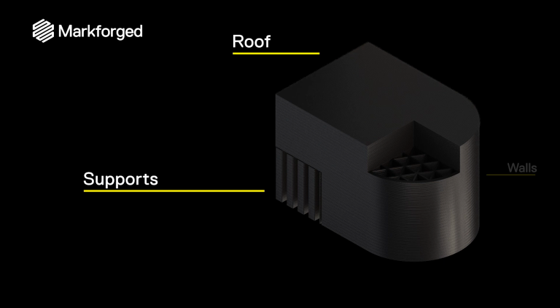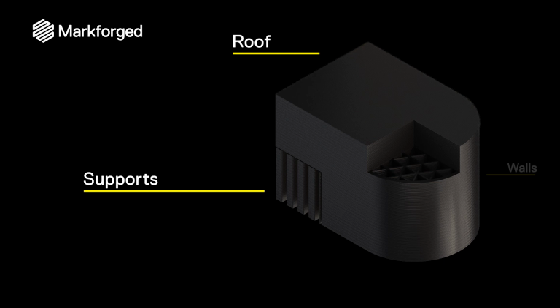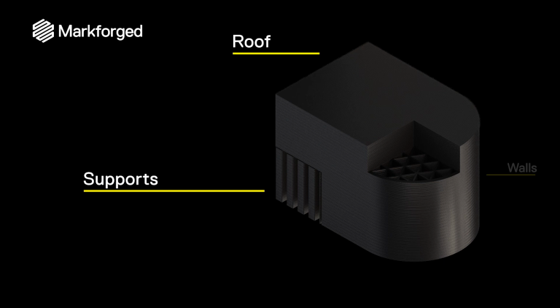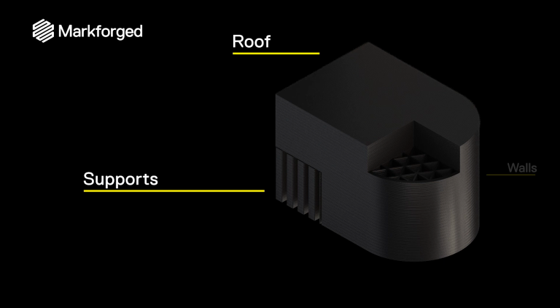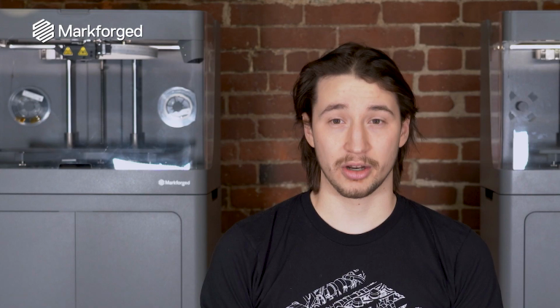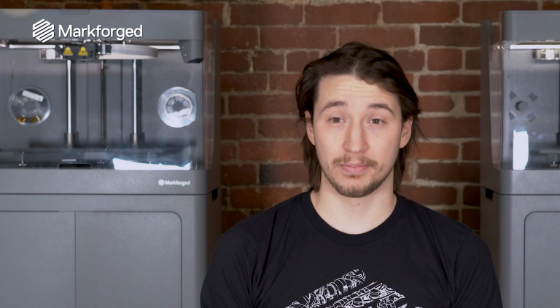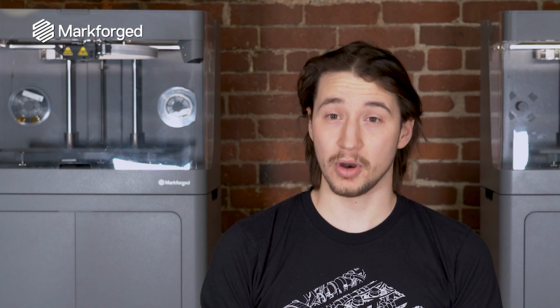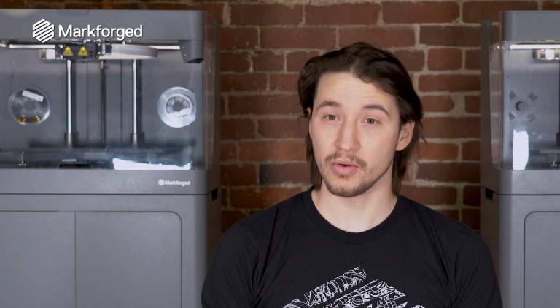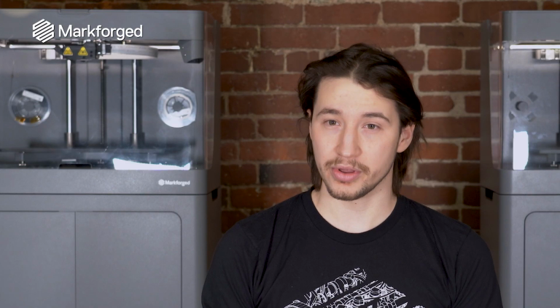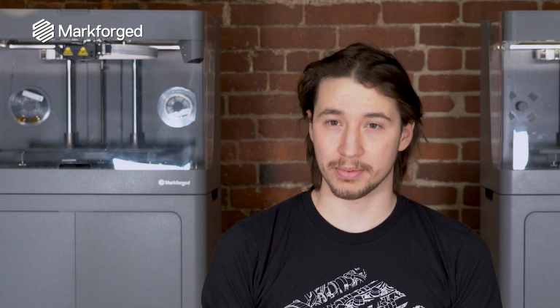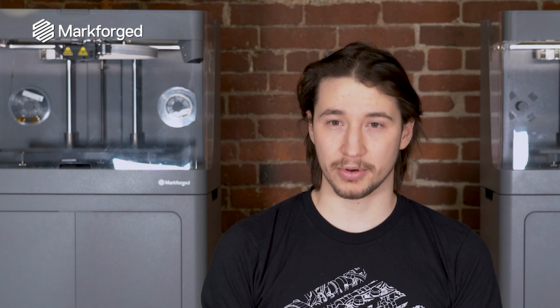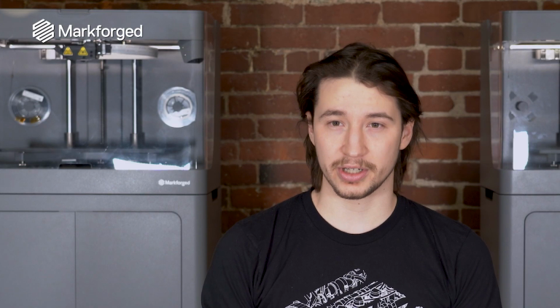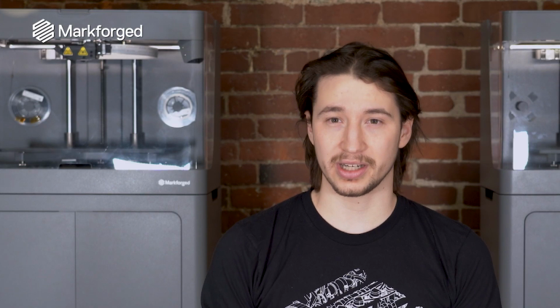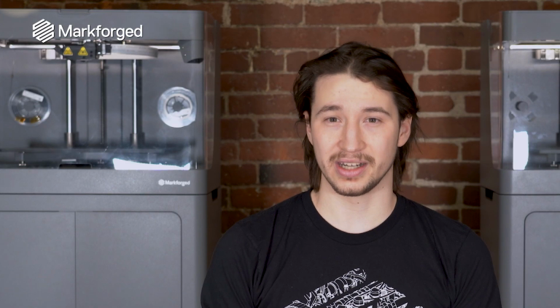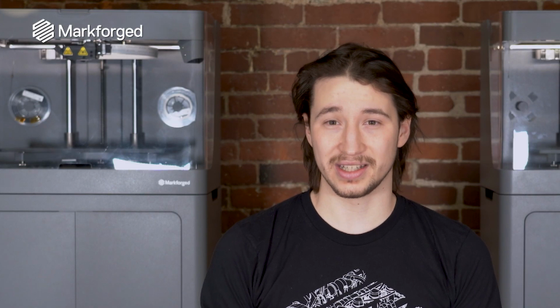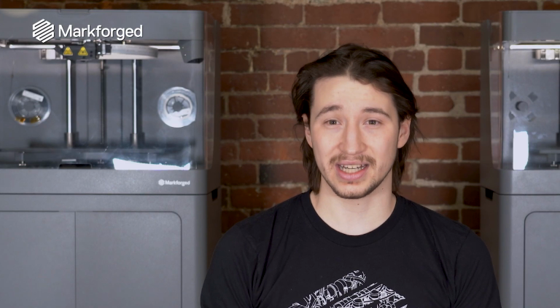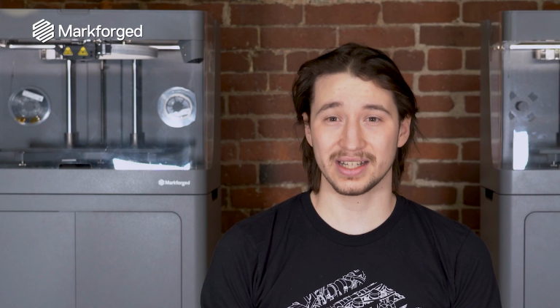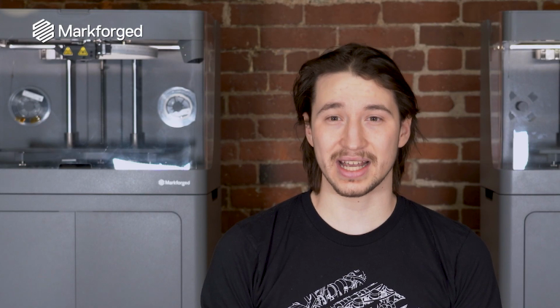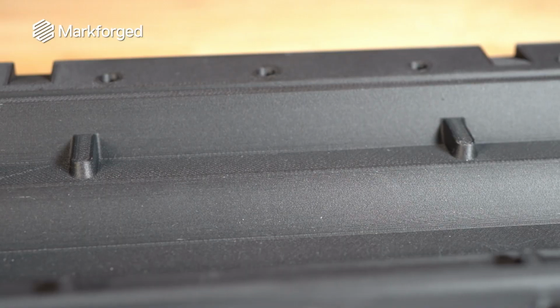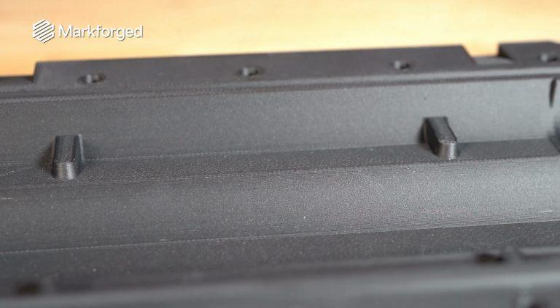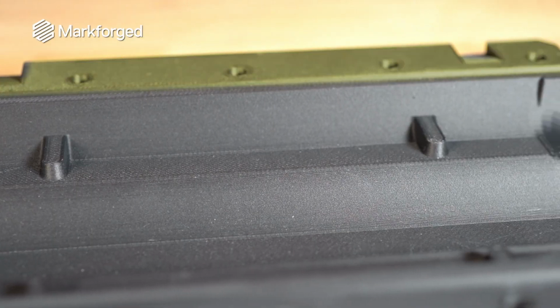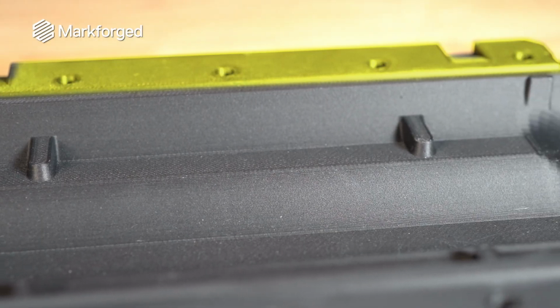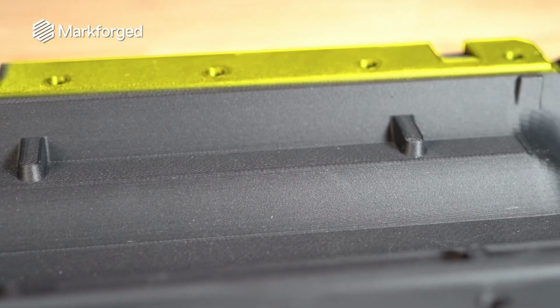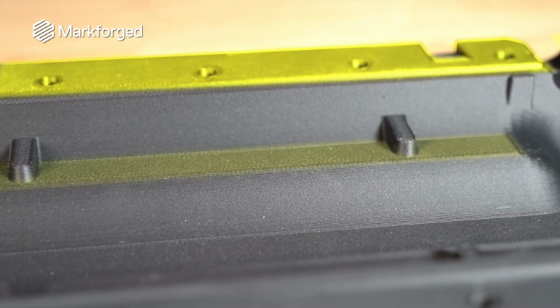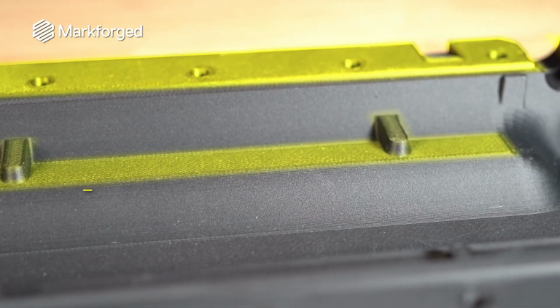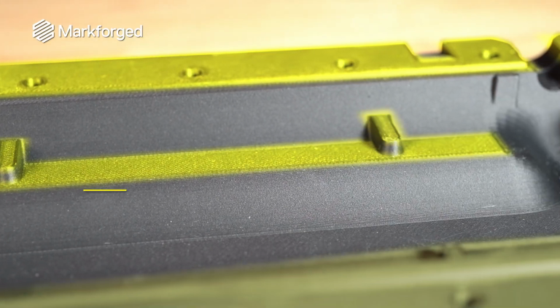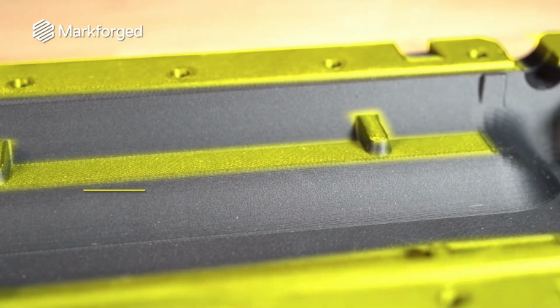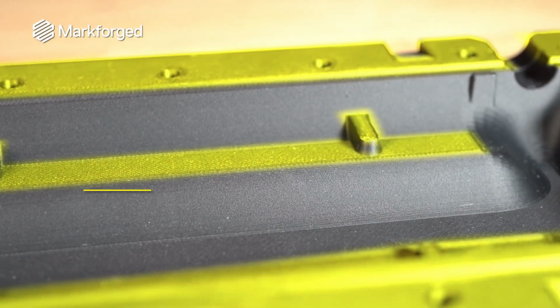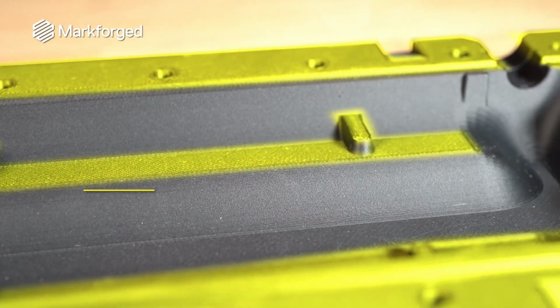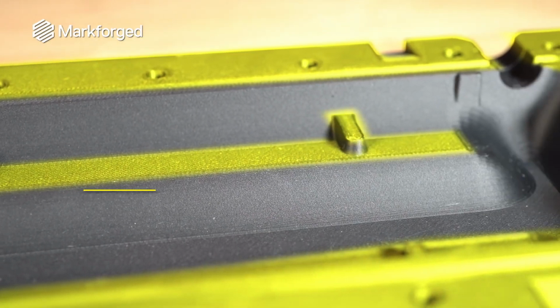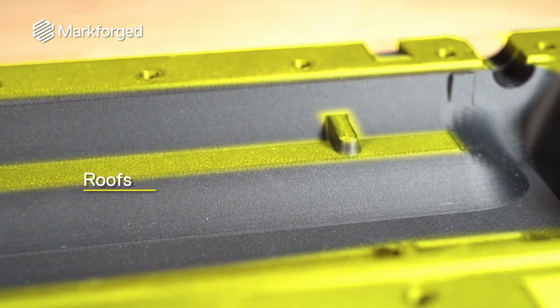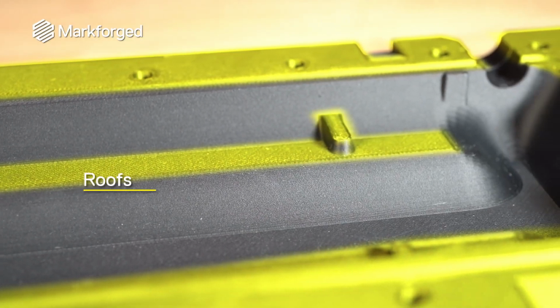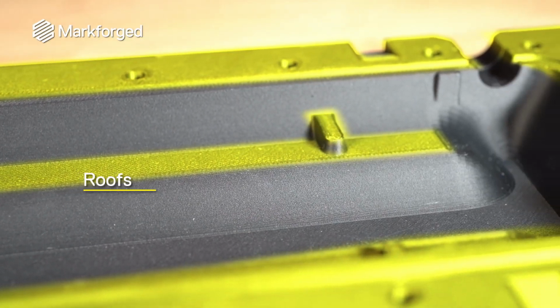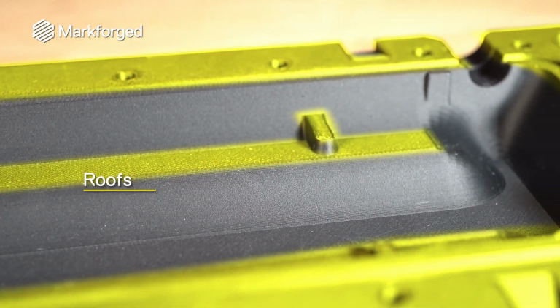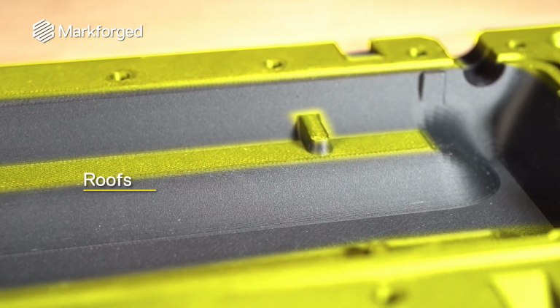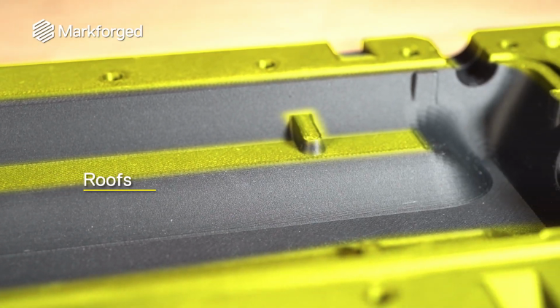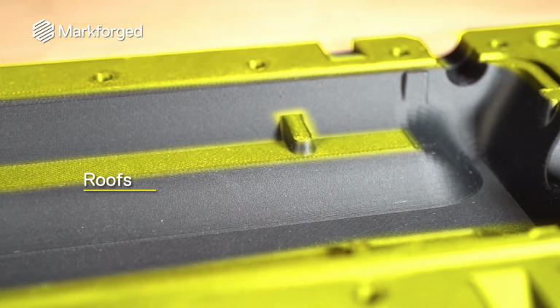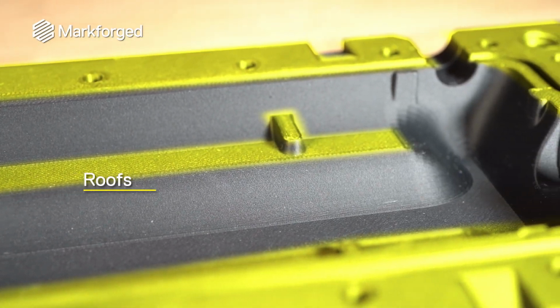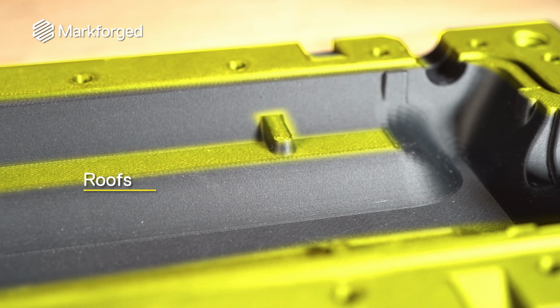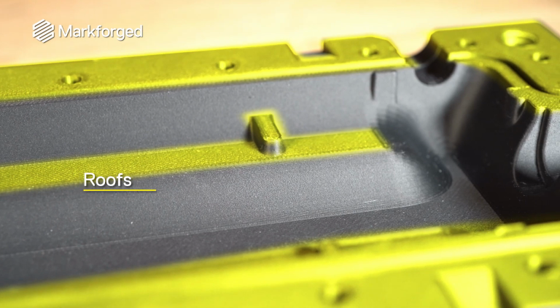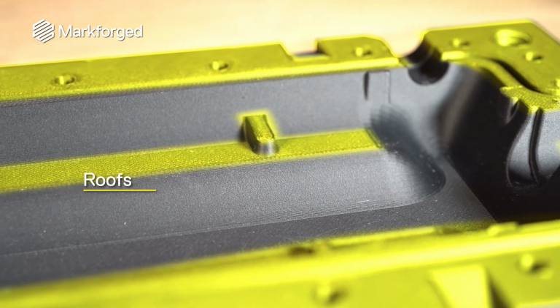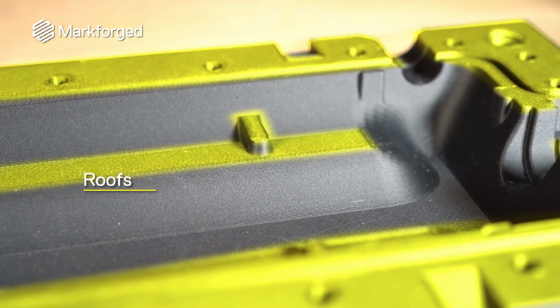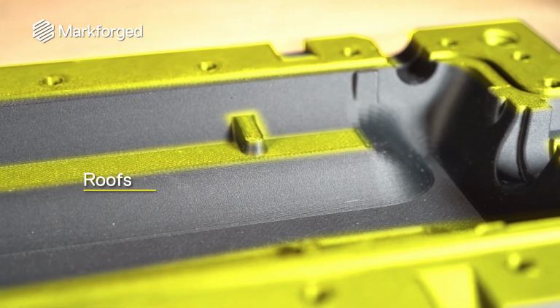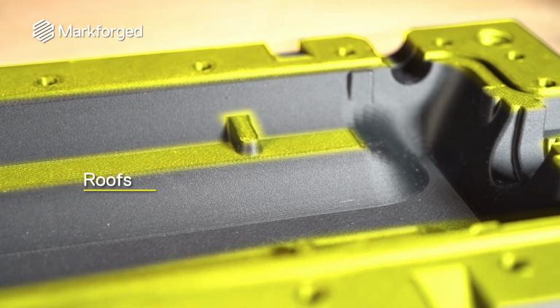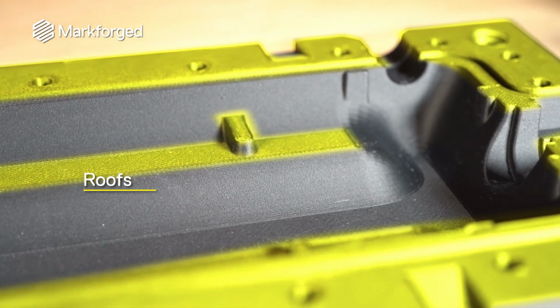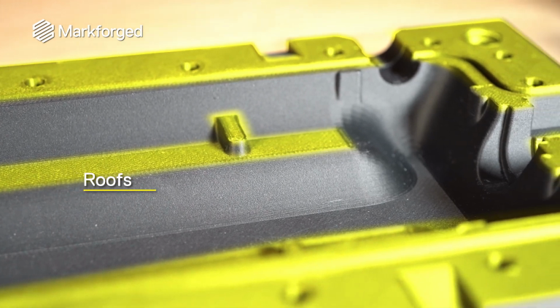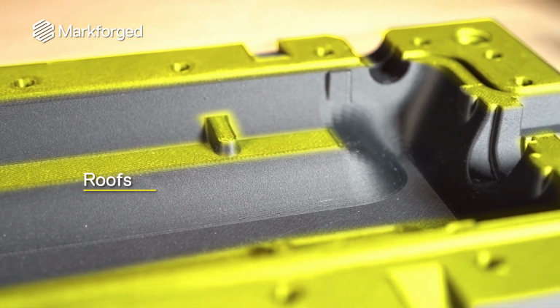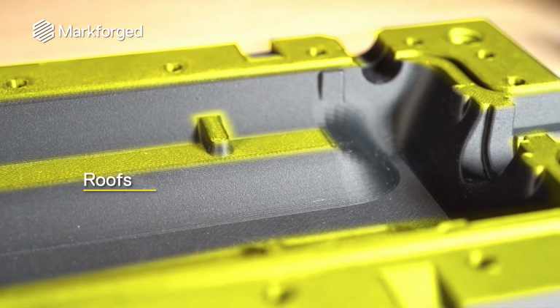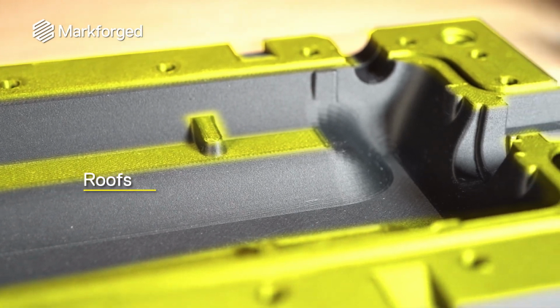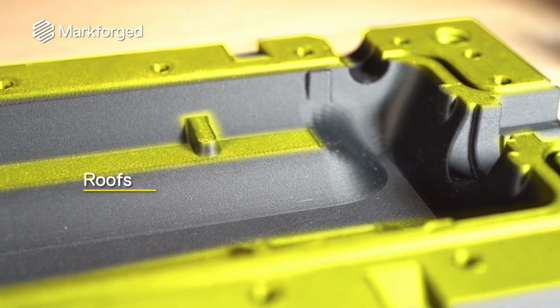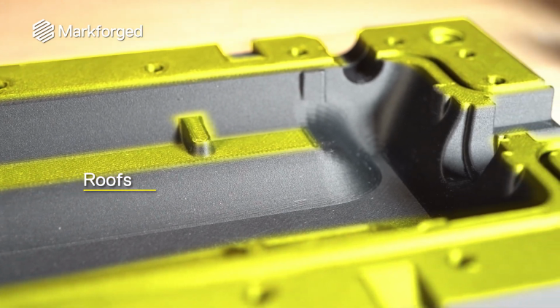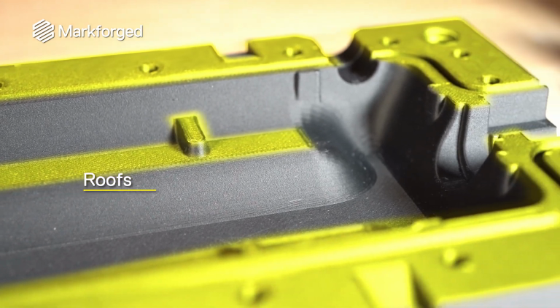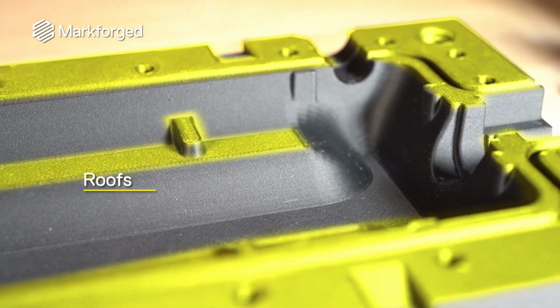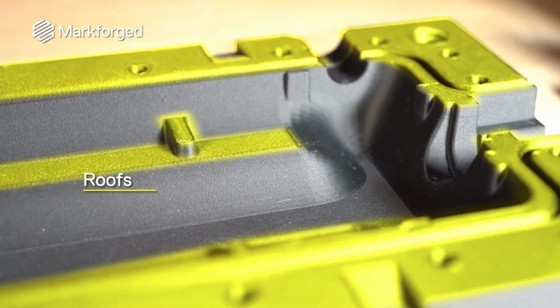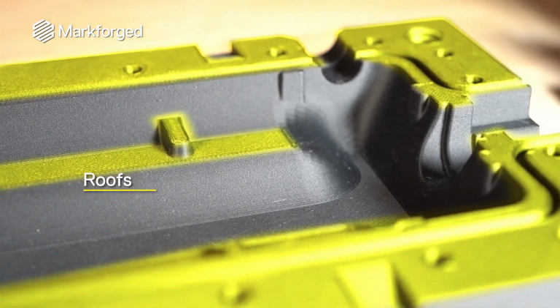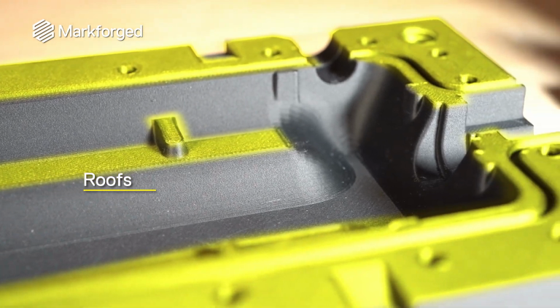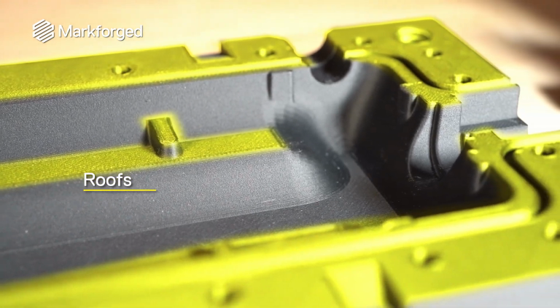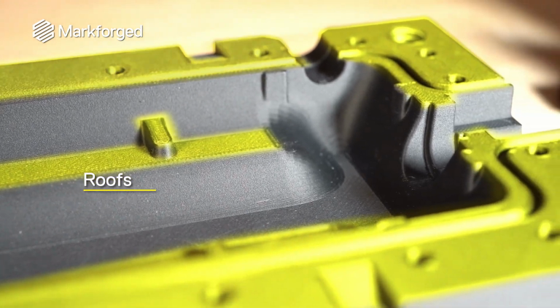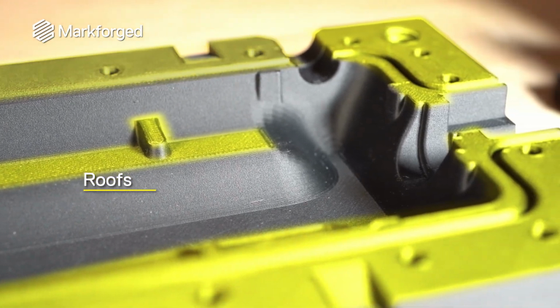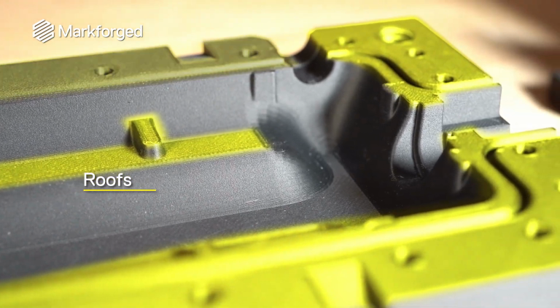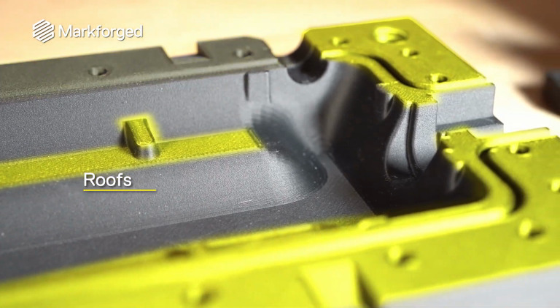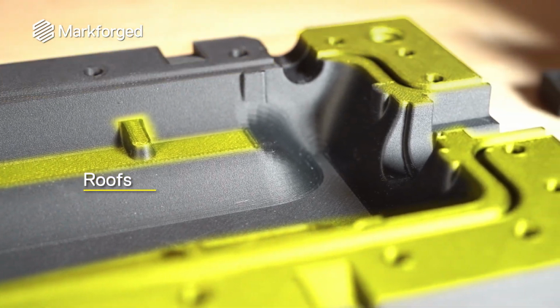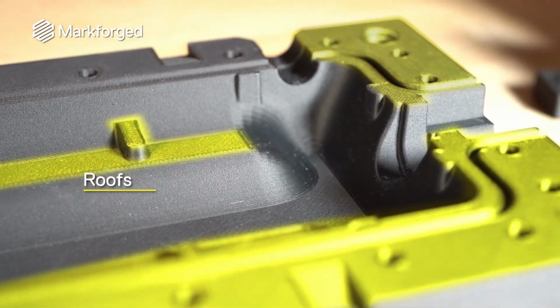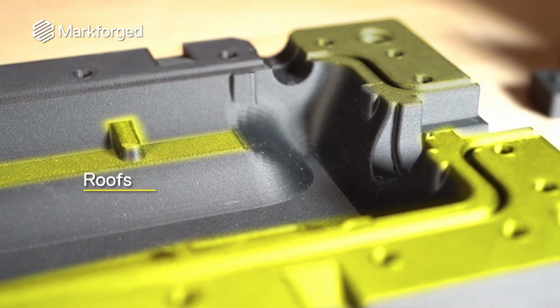They're both printed in the zigzag pattern, which rotates 90 degrees each layer, creating a crosshatch-like effect.